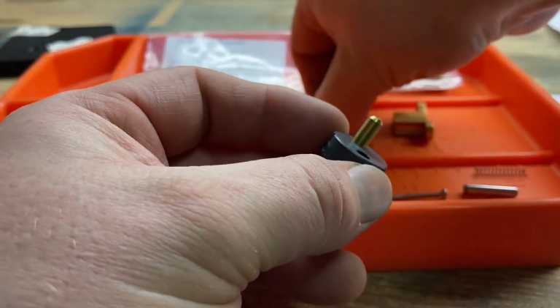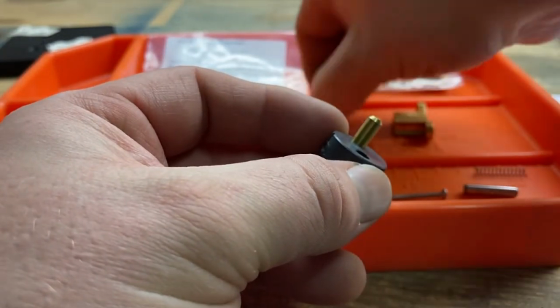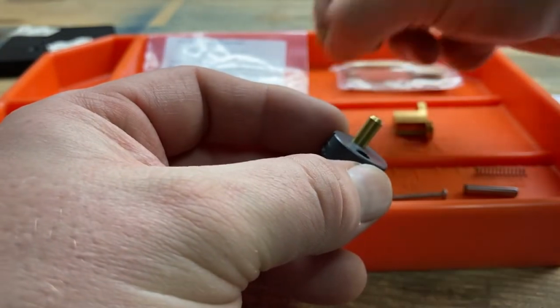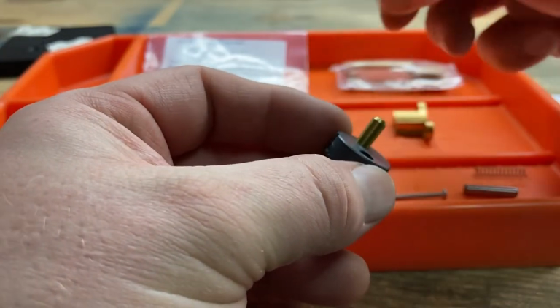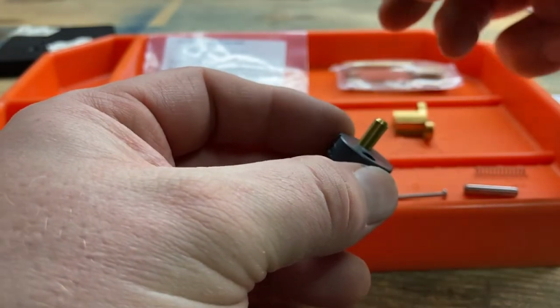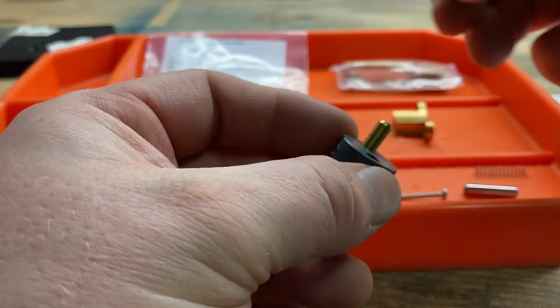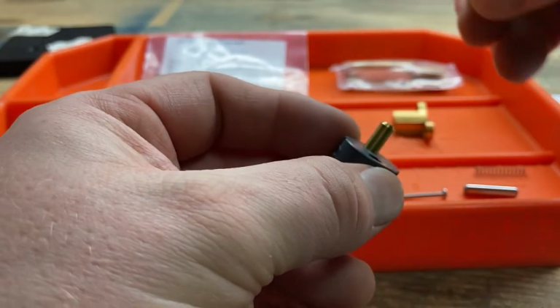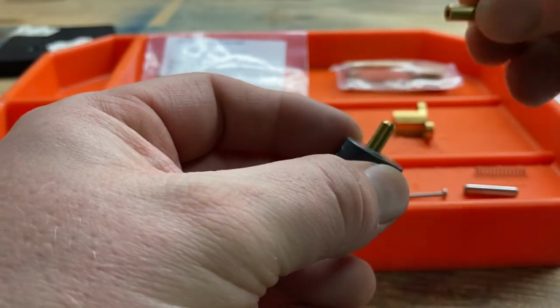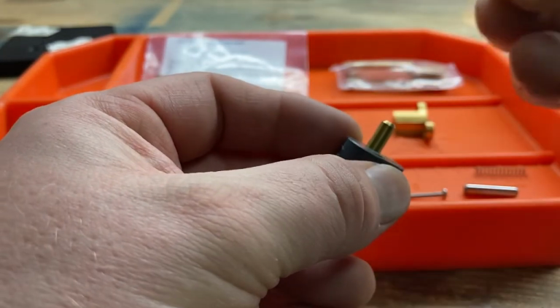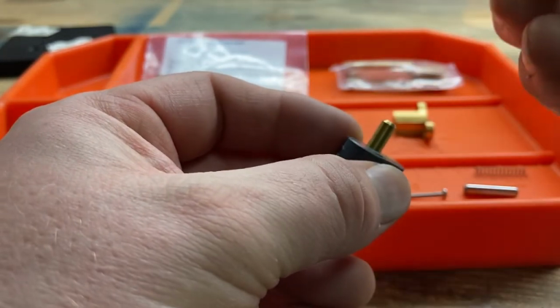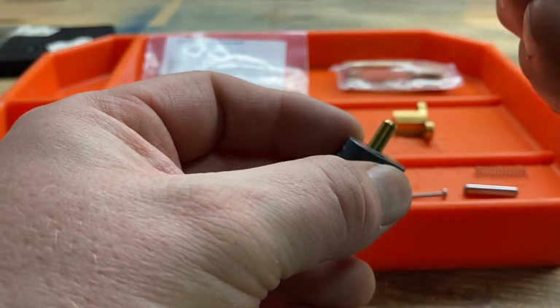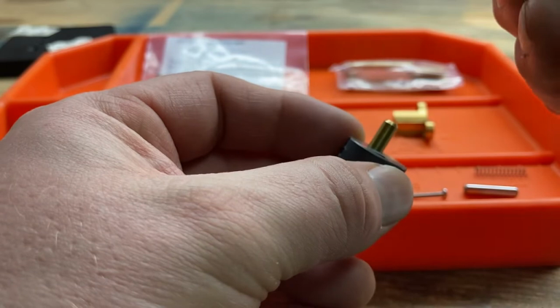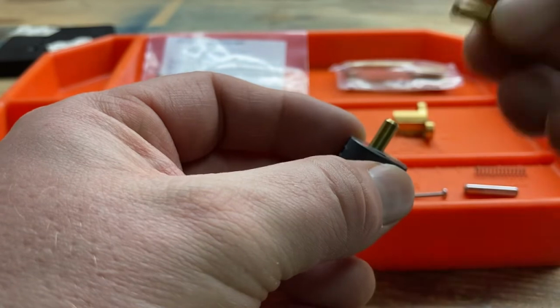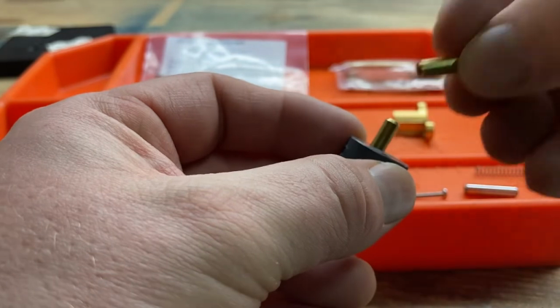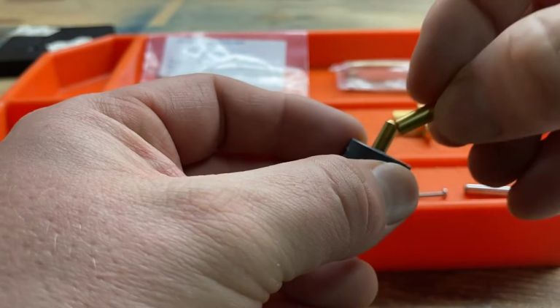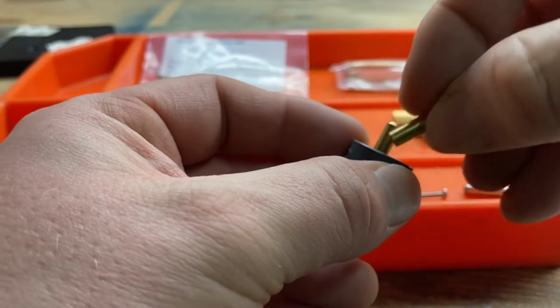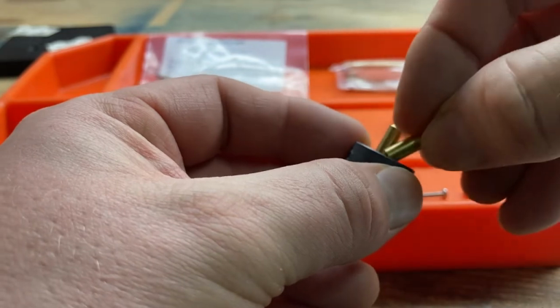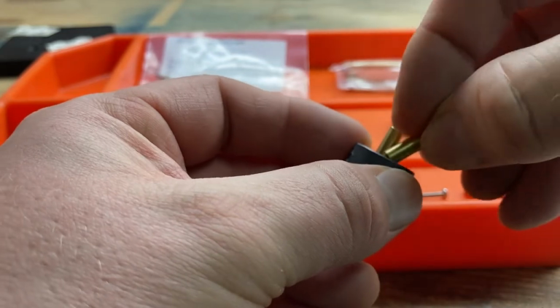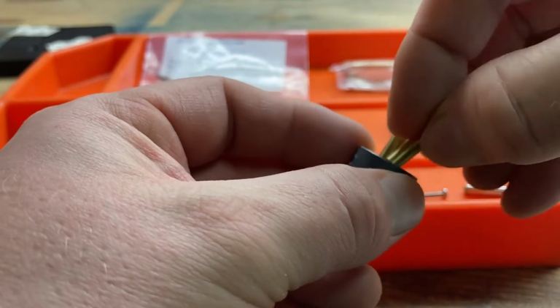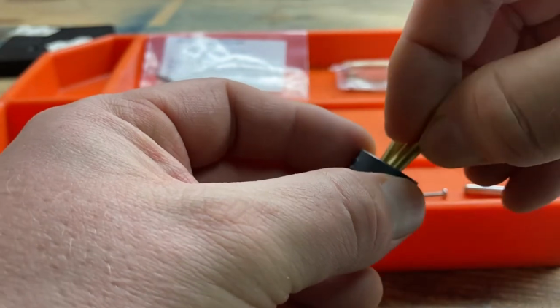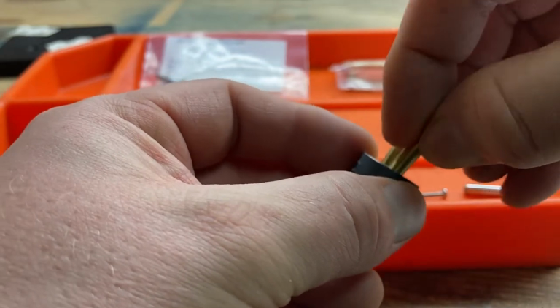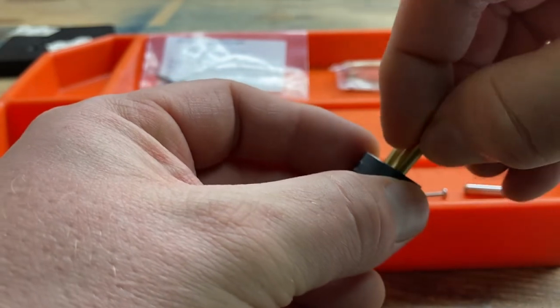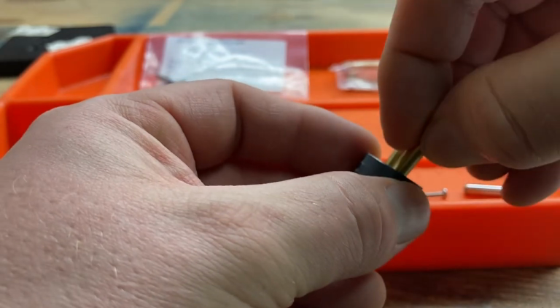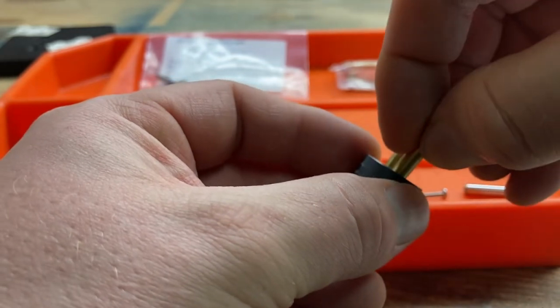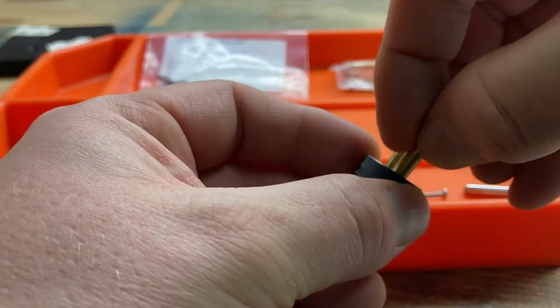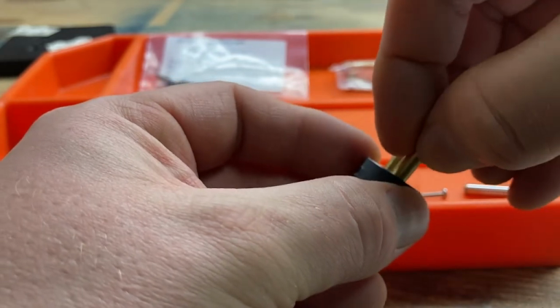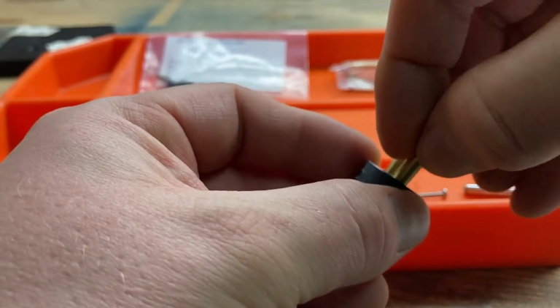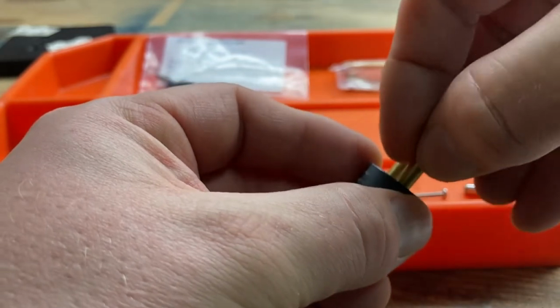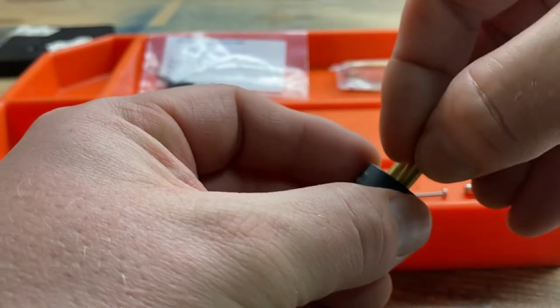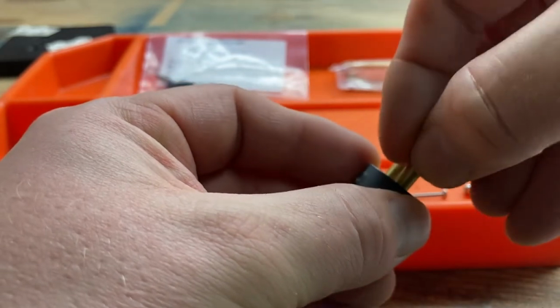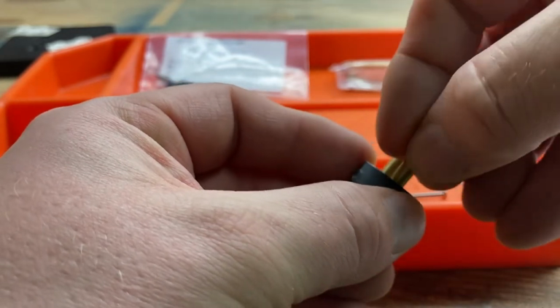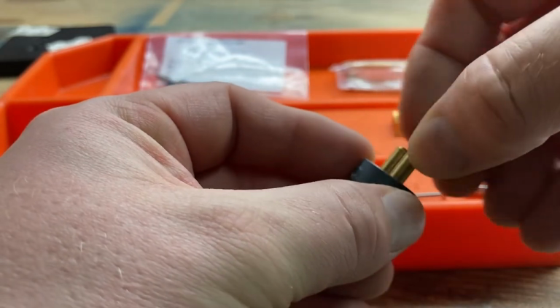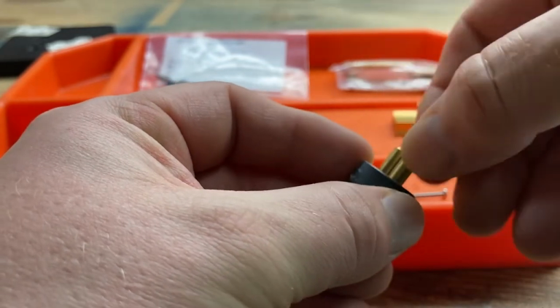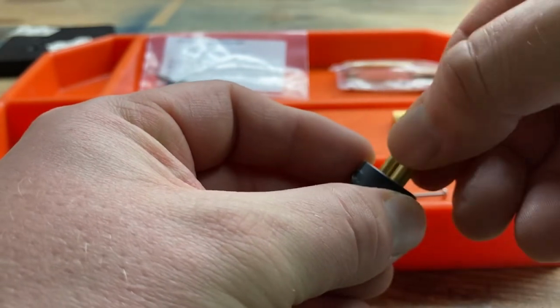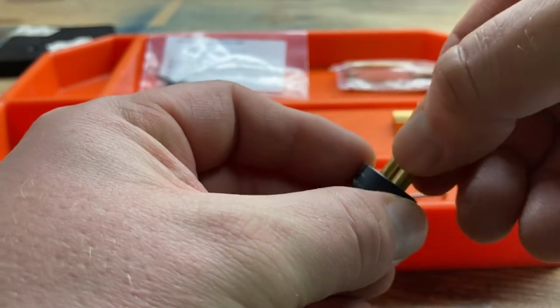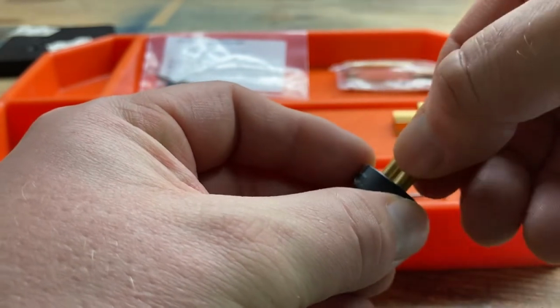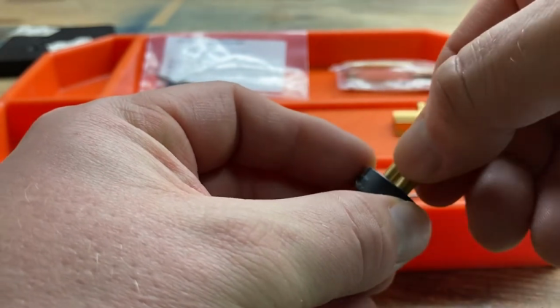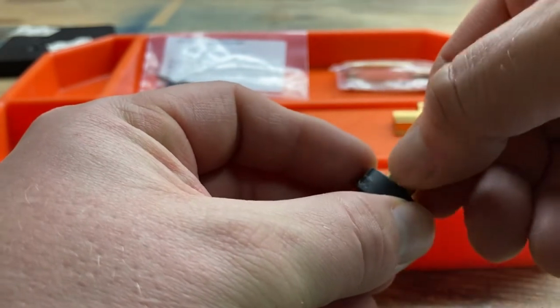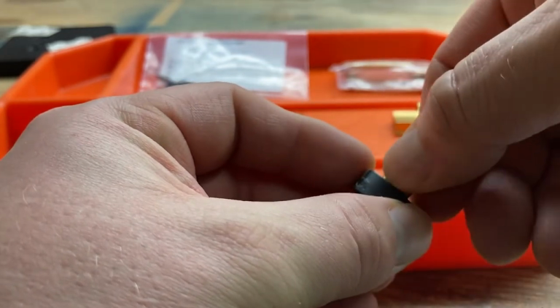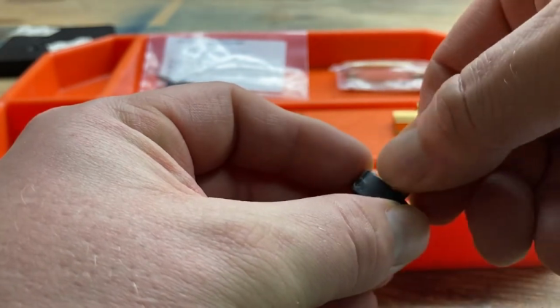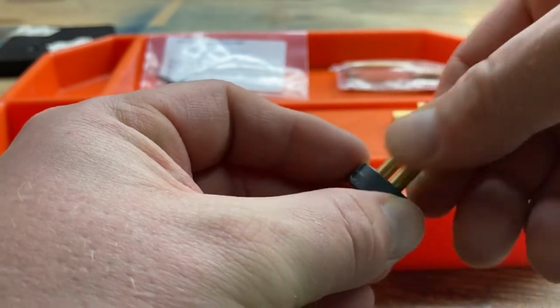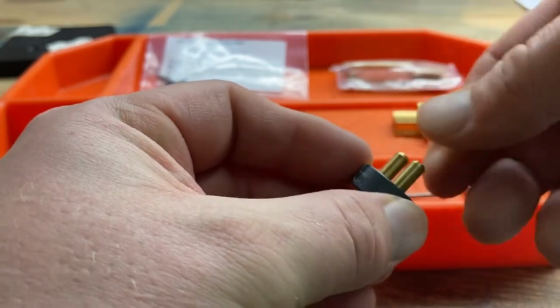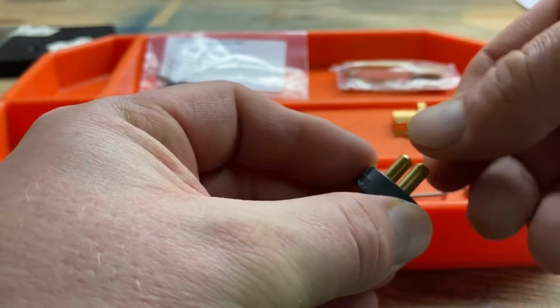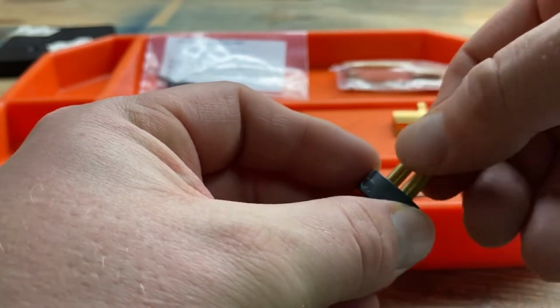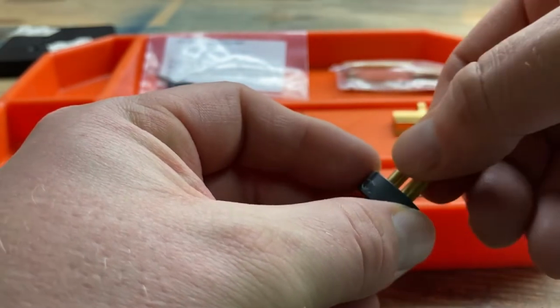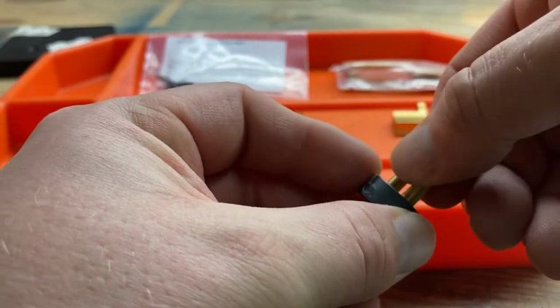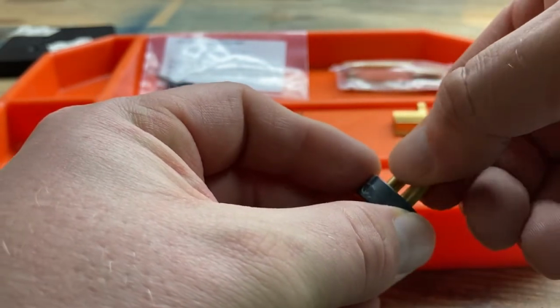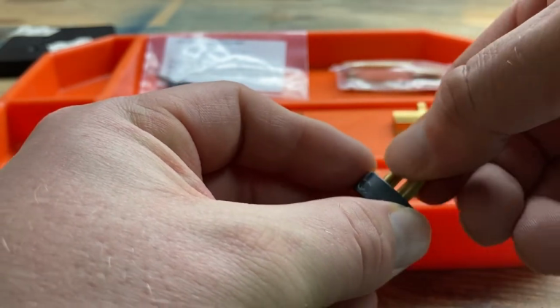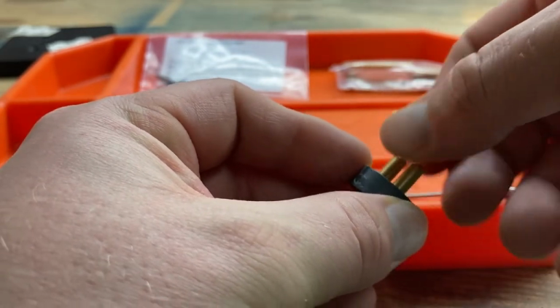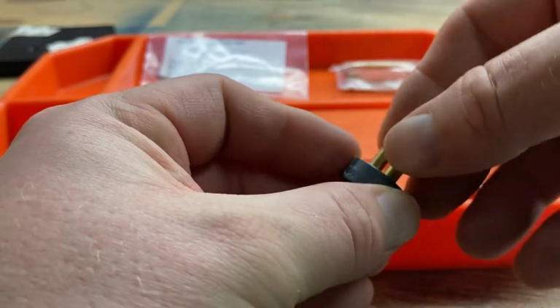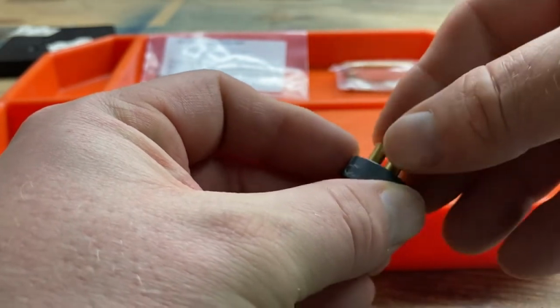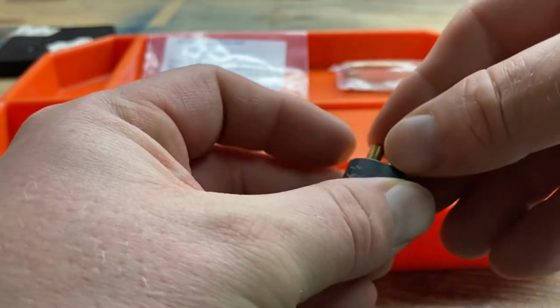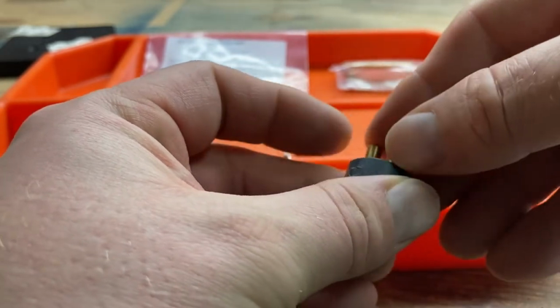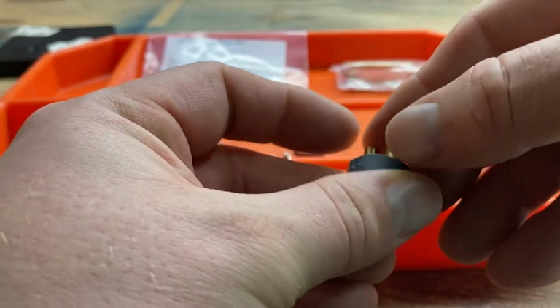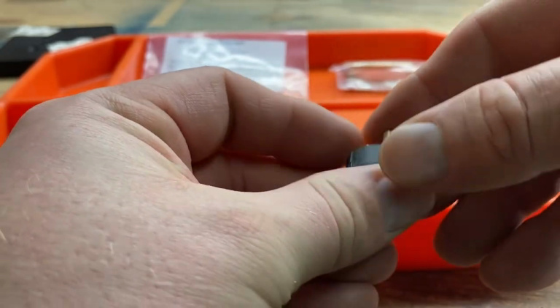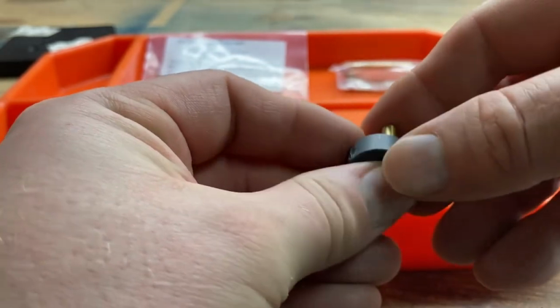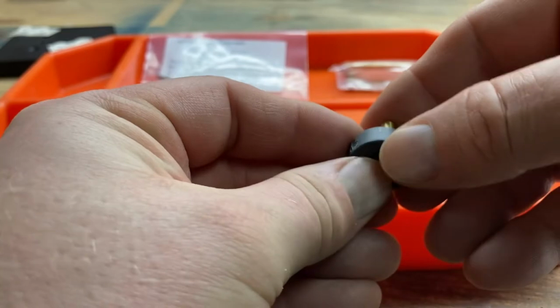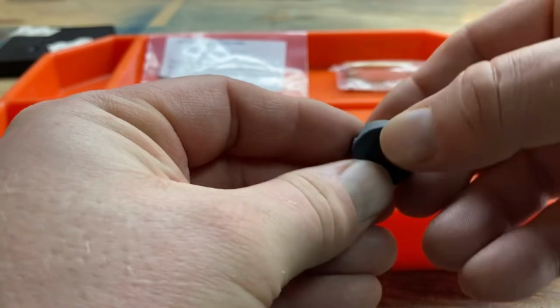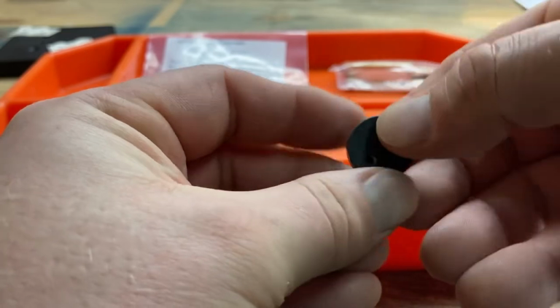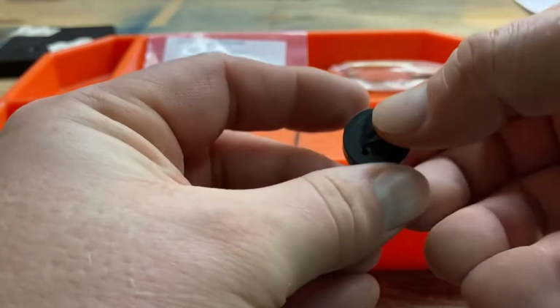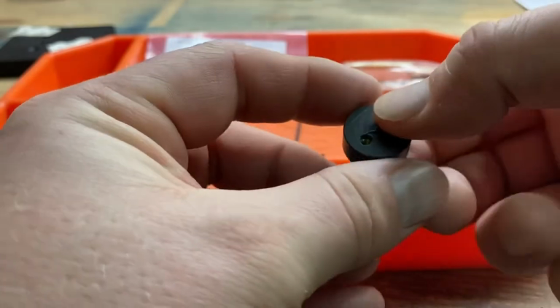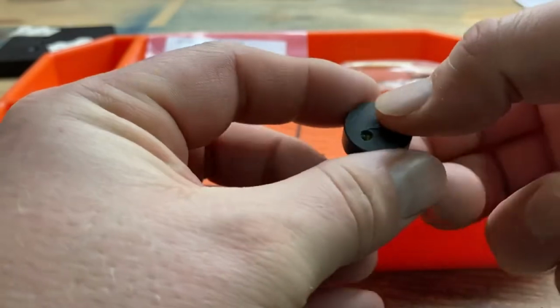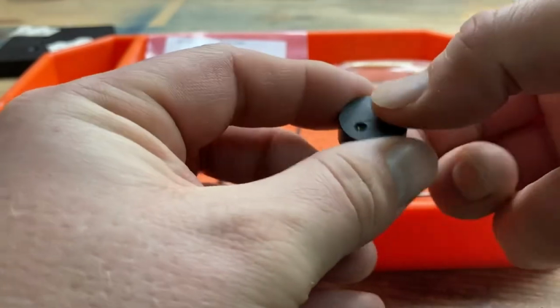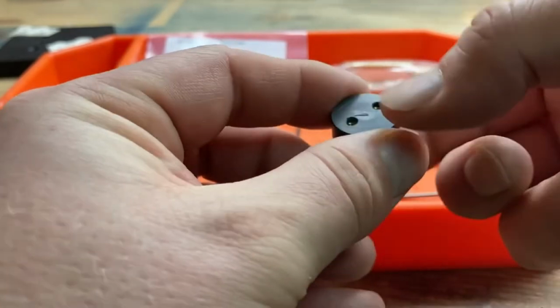Following the instructions for installation, I took the two brass contact posts and inserted them into the insulator.